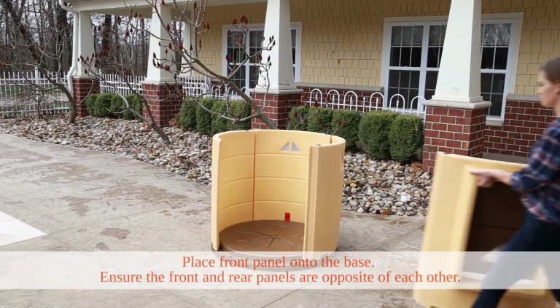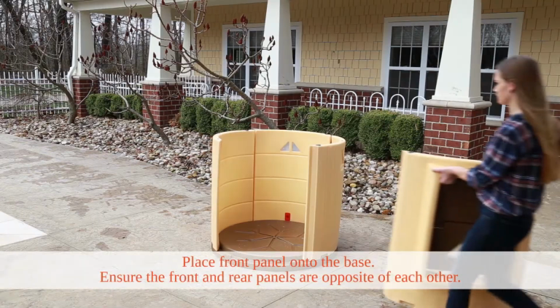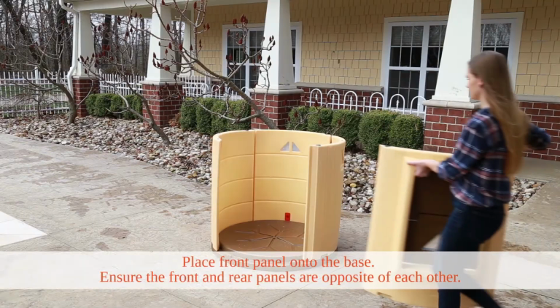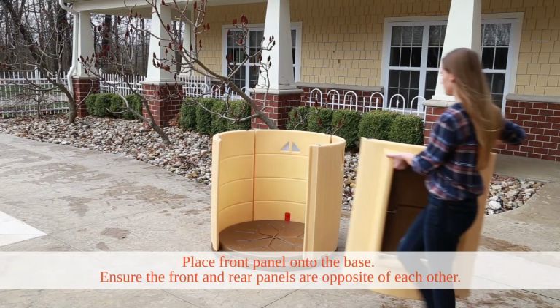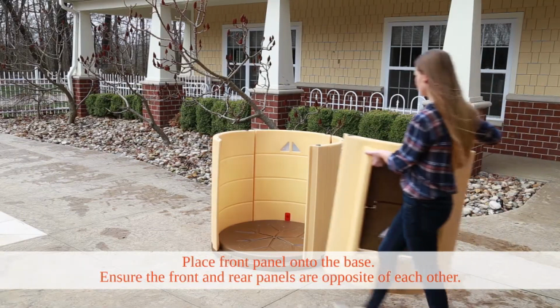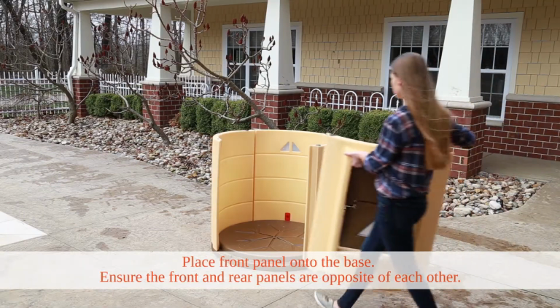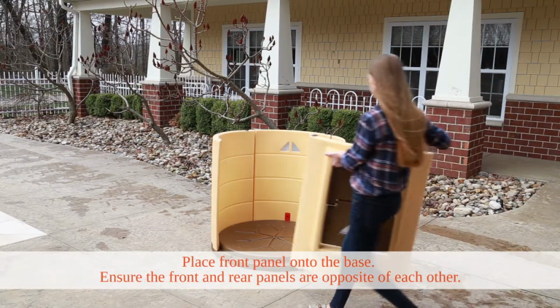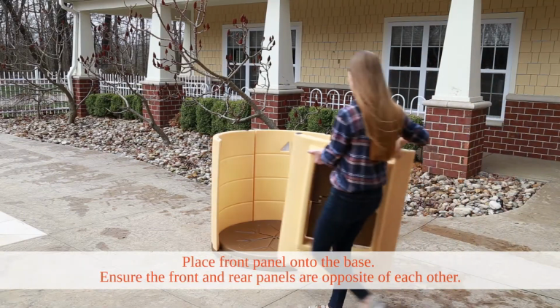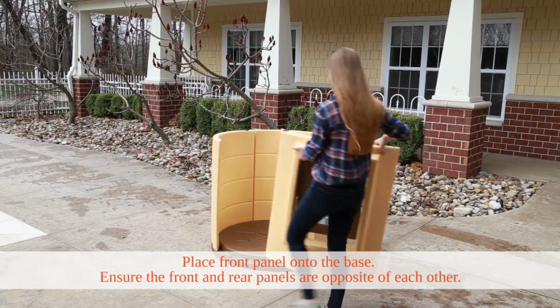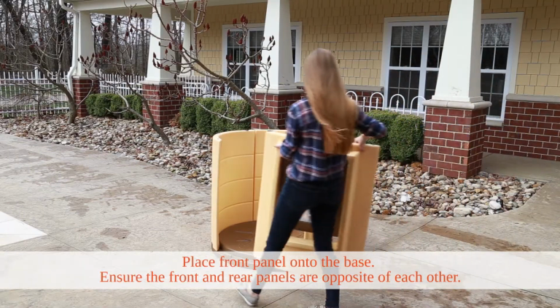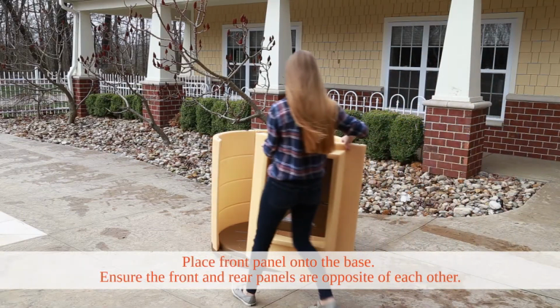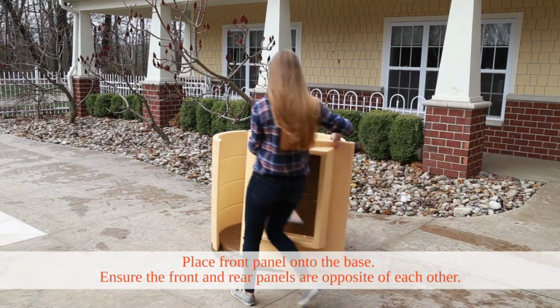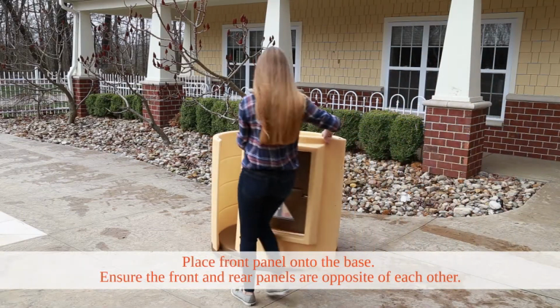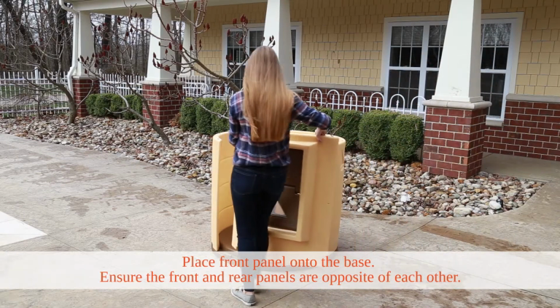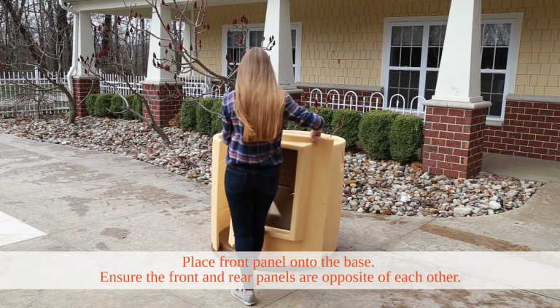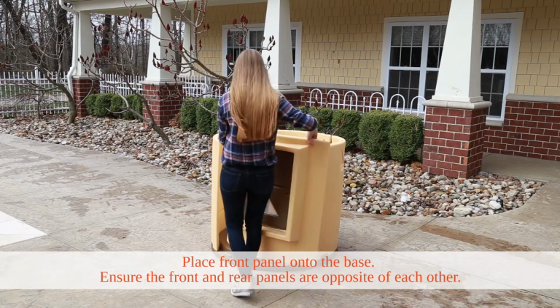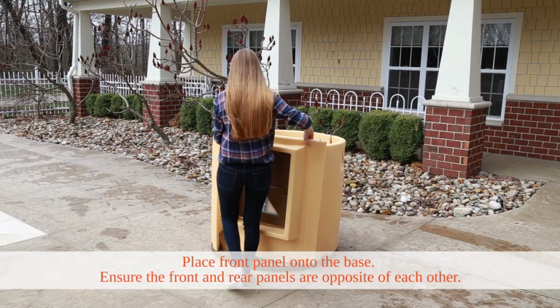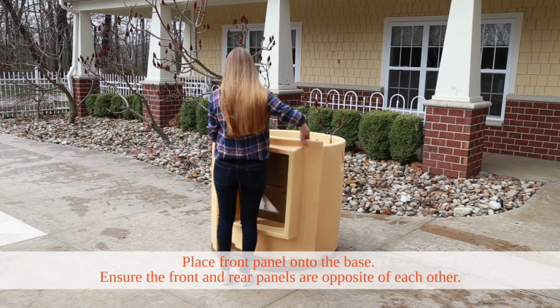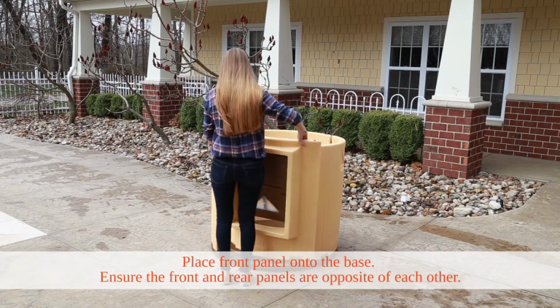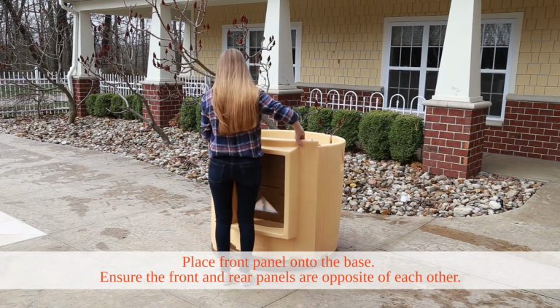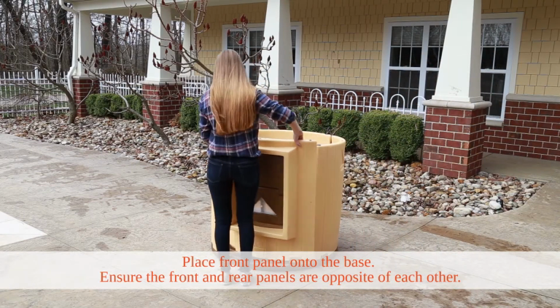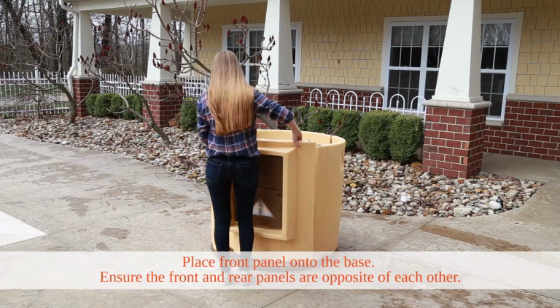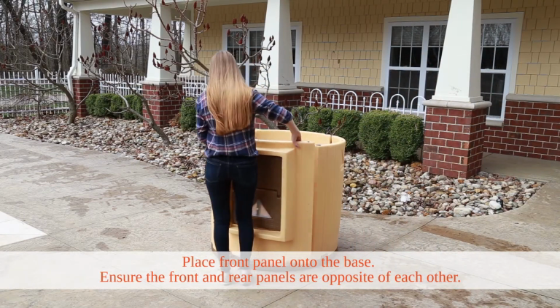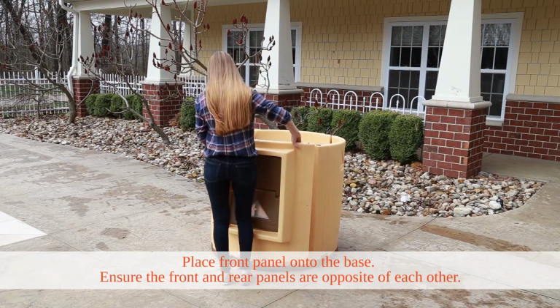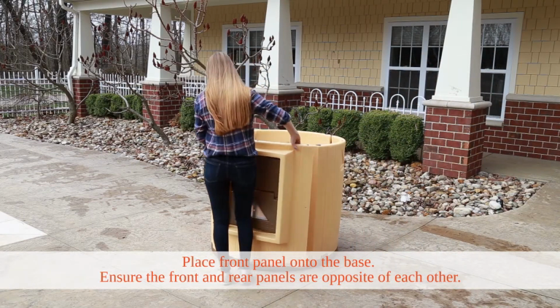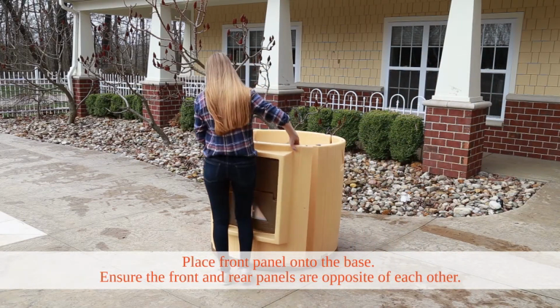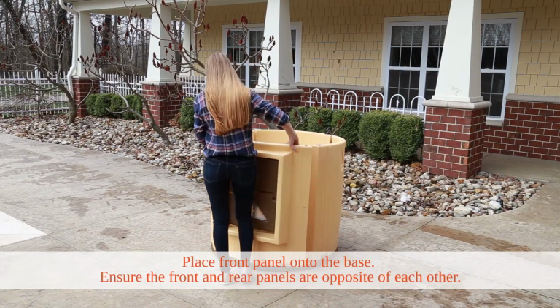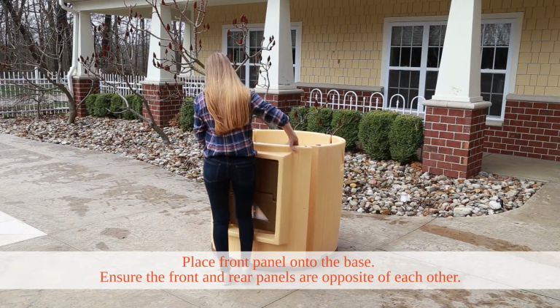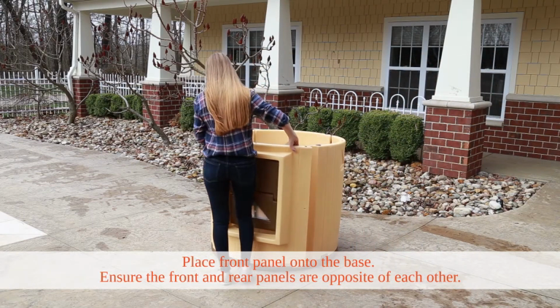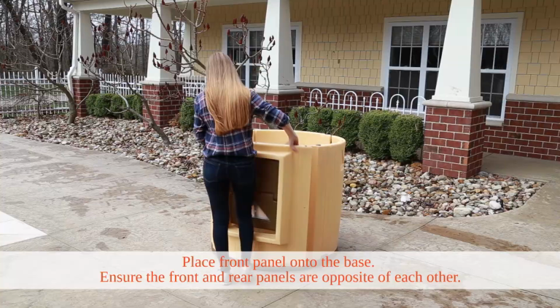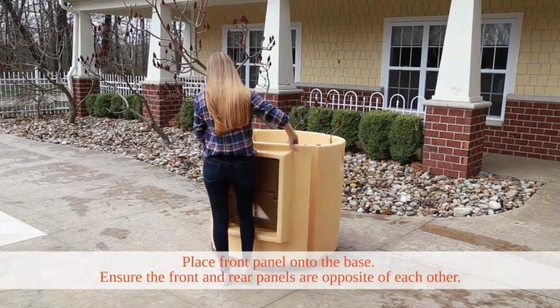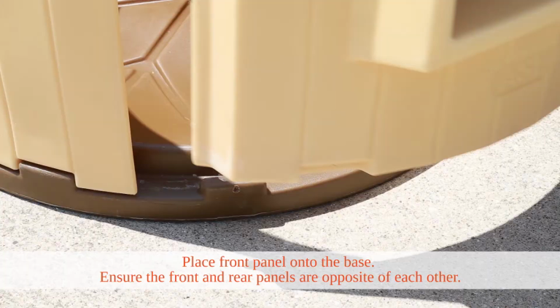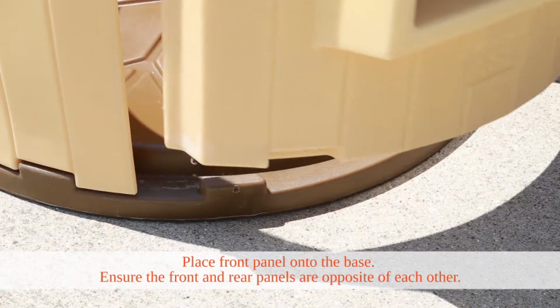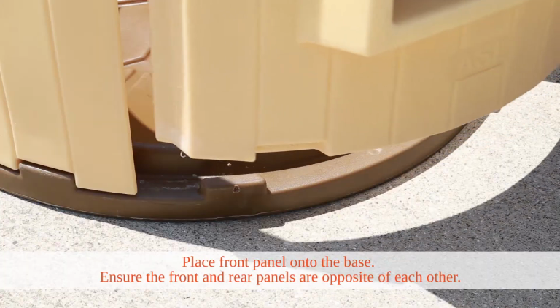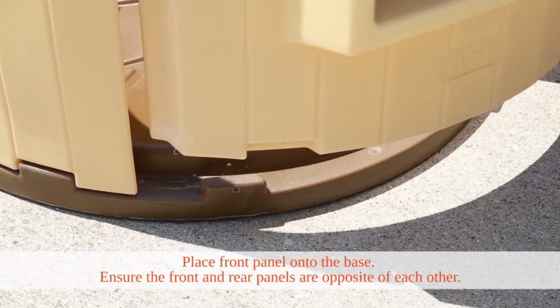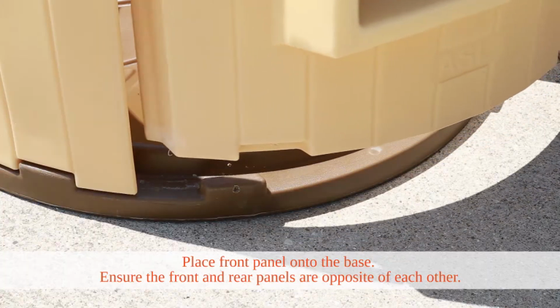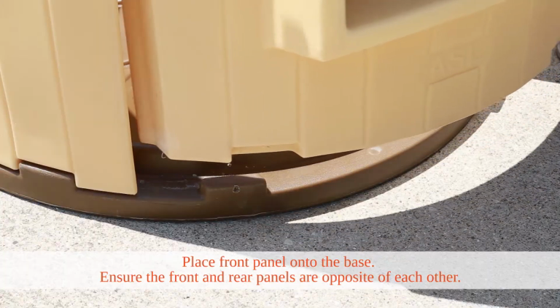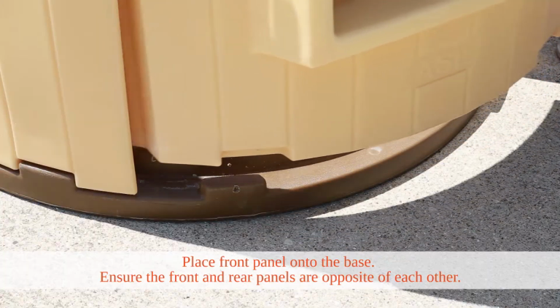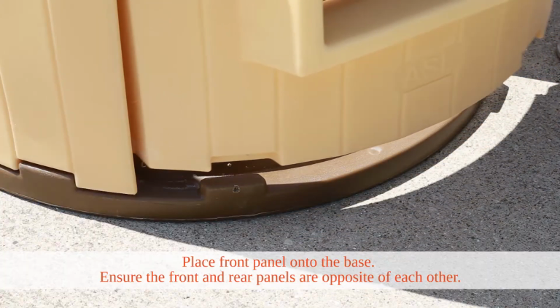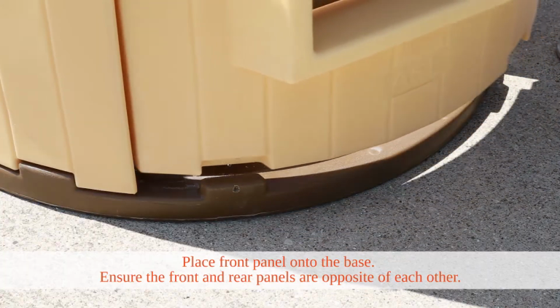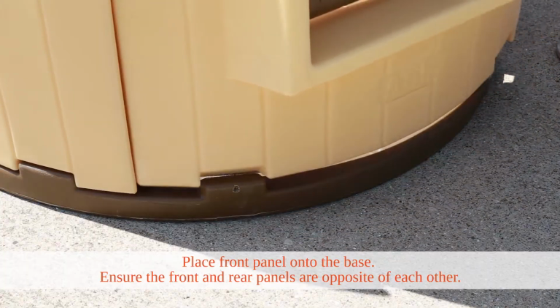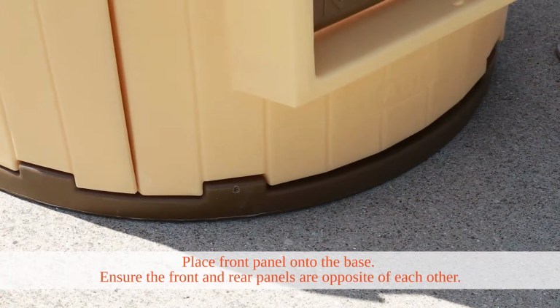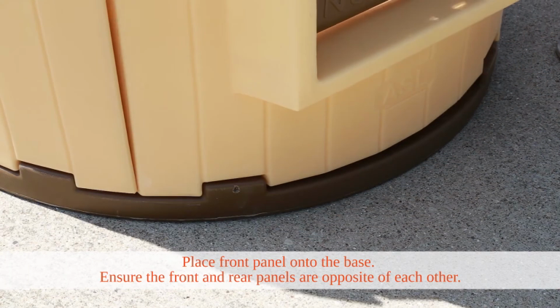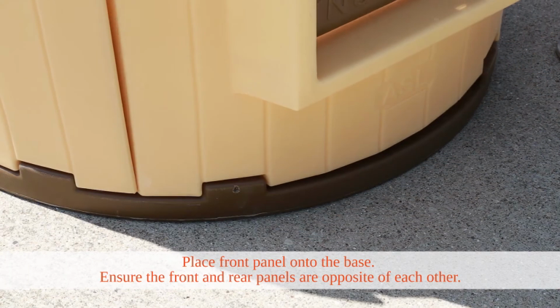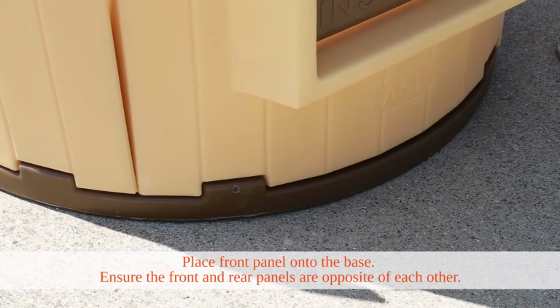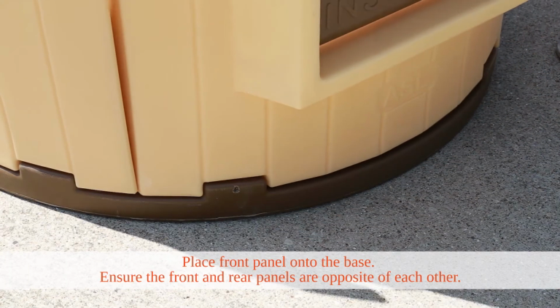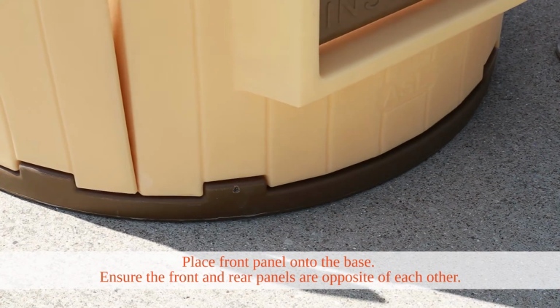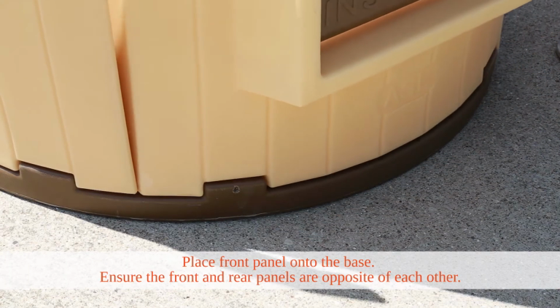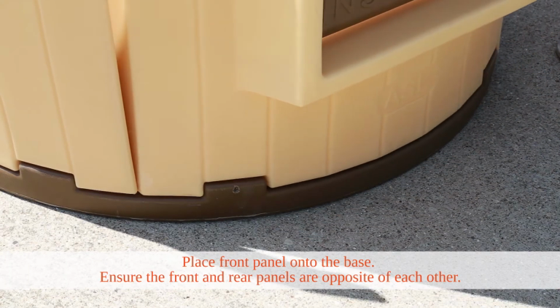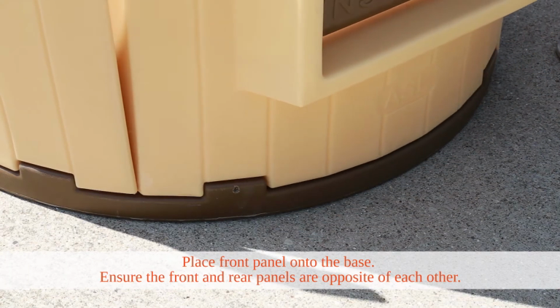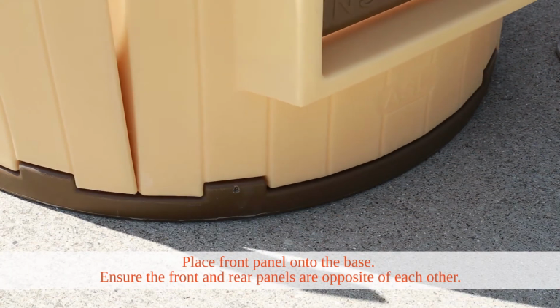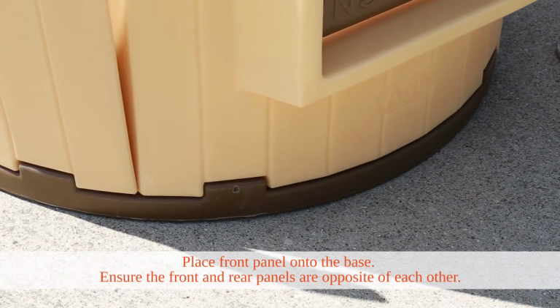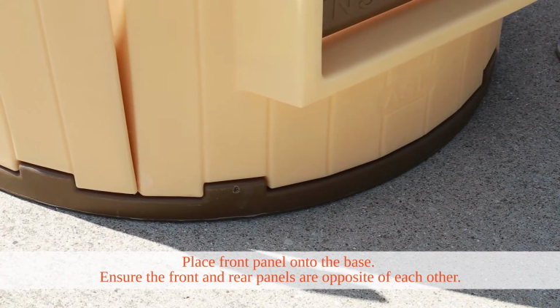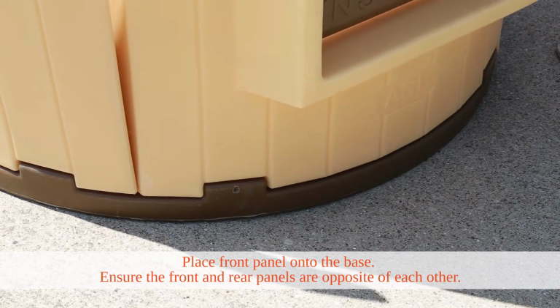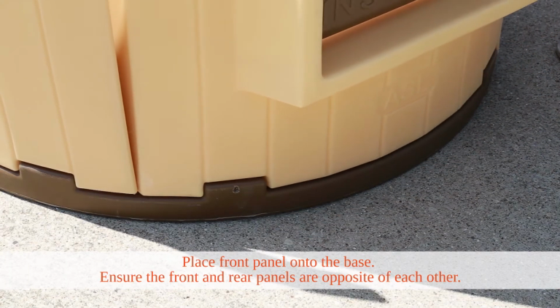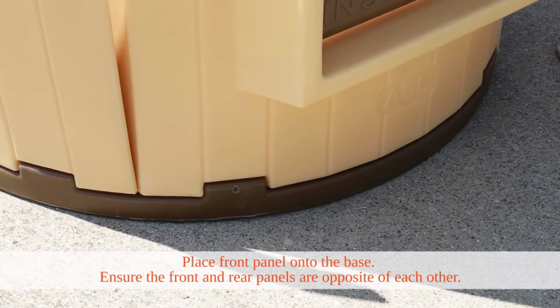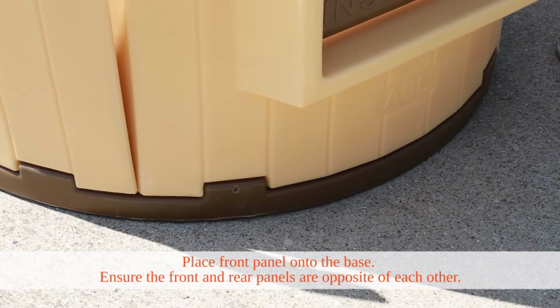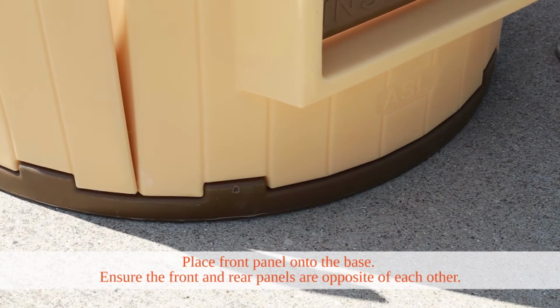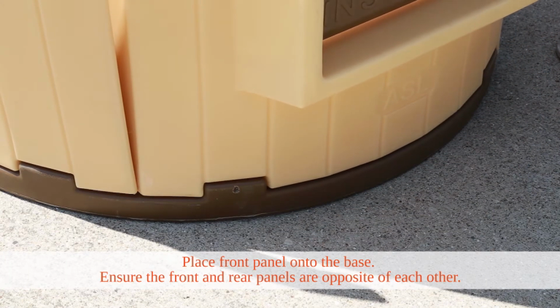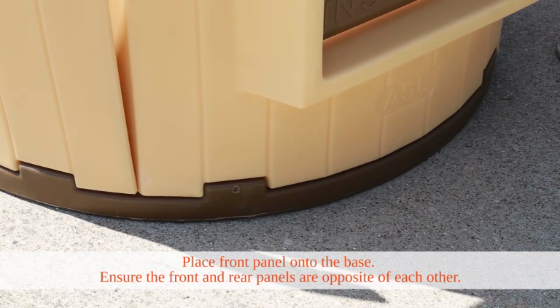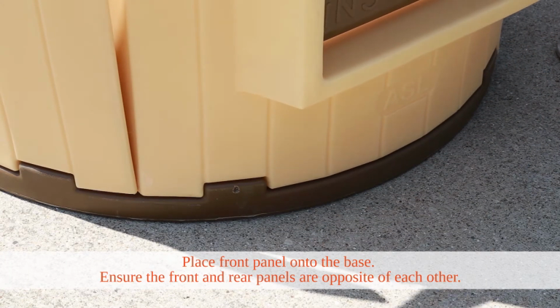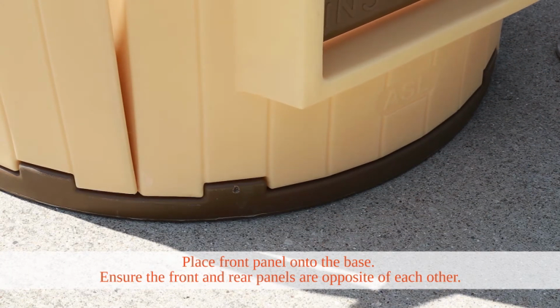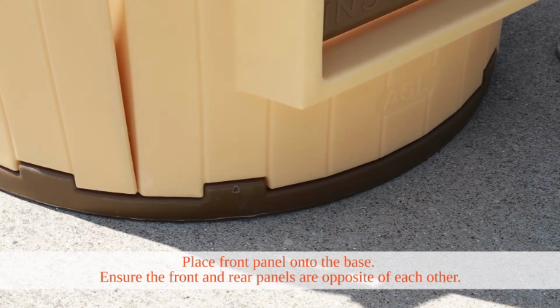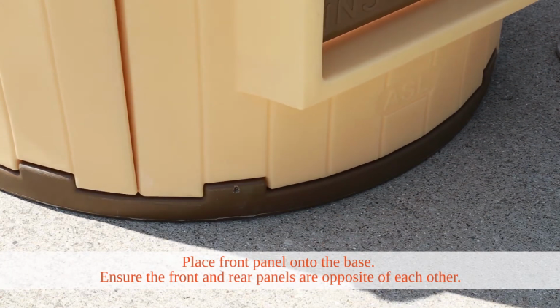Next, place the front panel onto the bottom of the base. Ensure that the front and rear panels are opposite of each other.